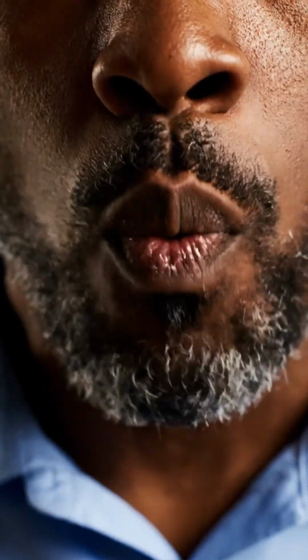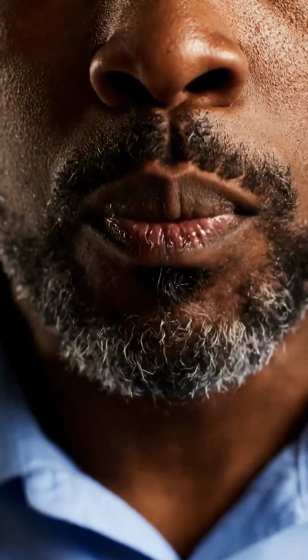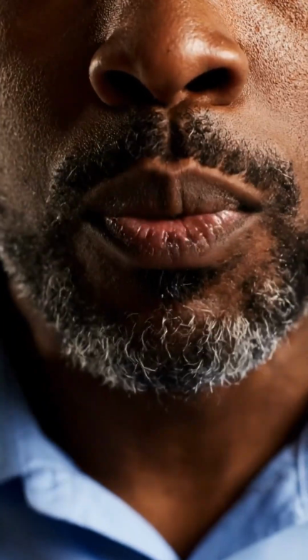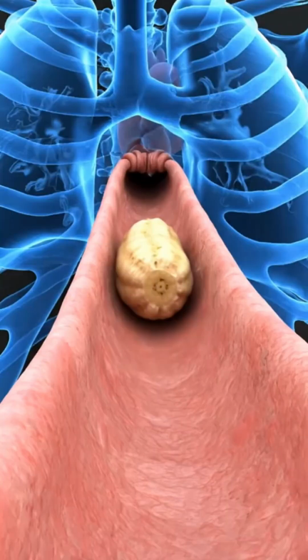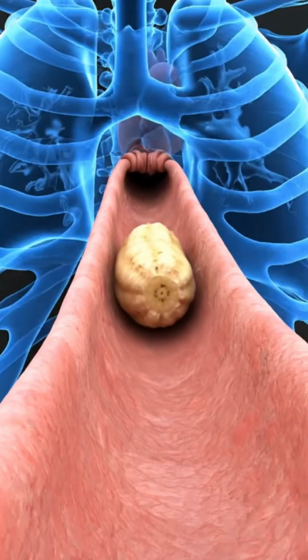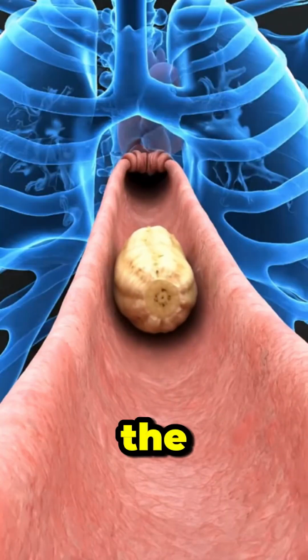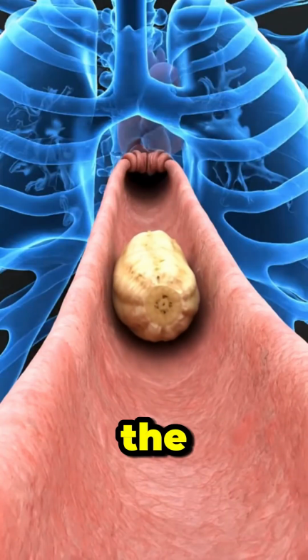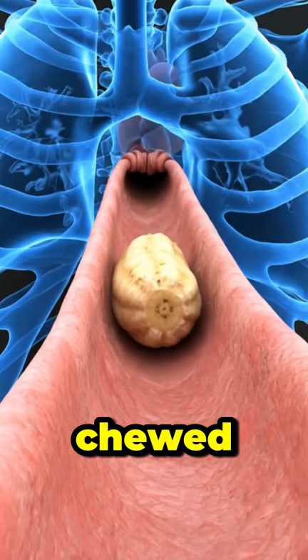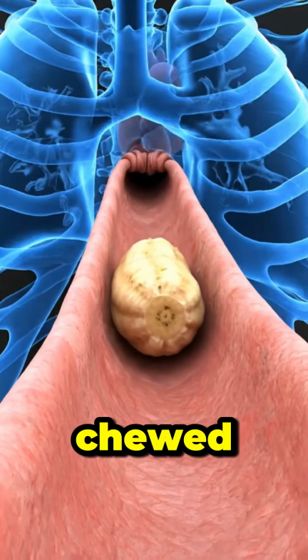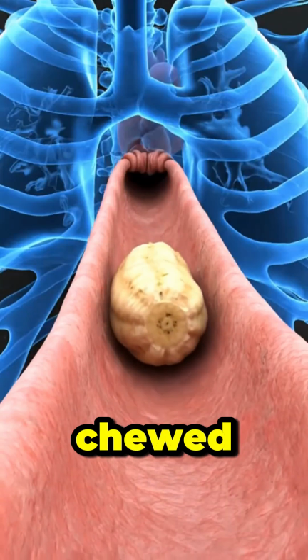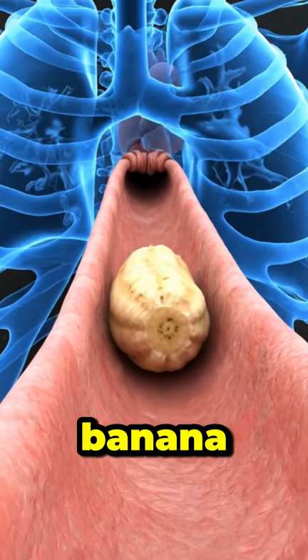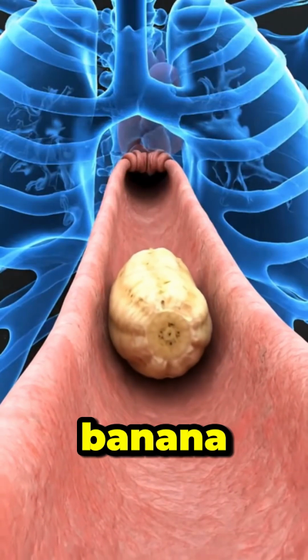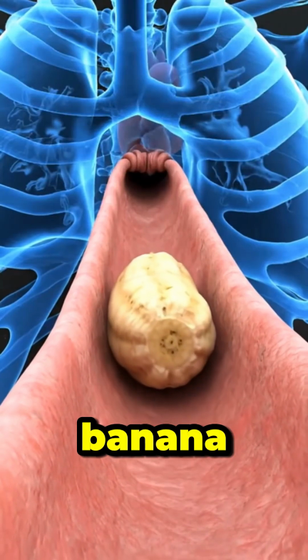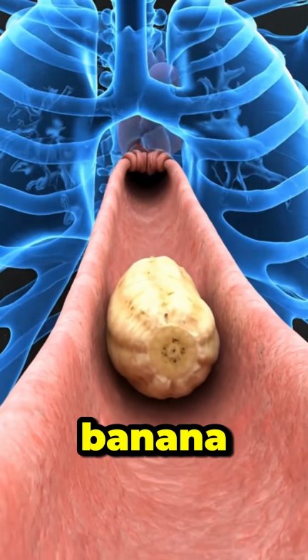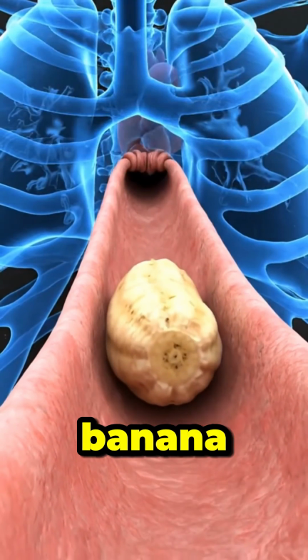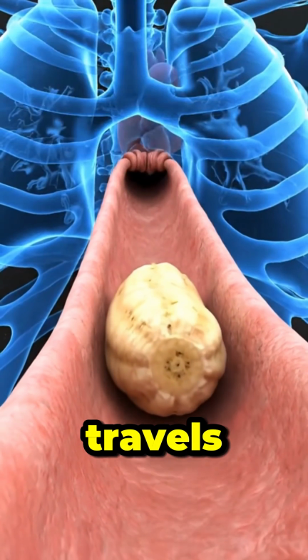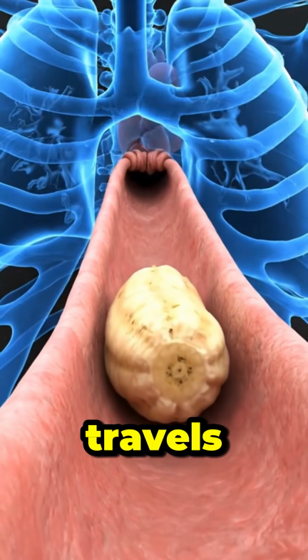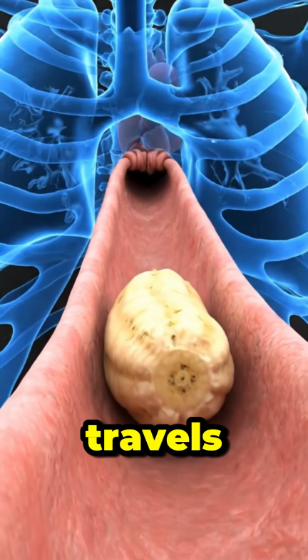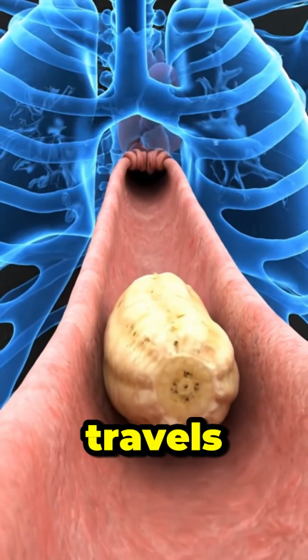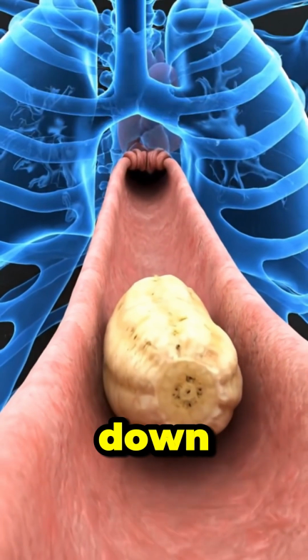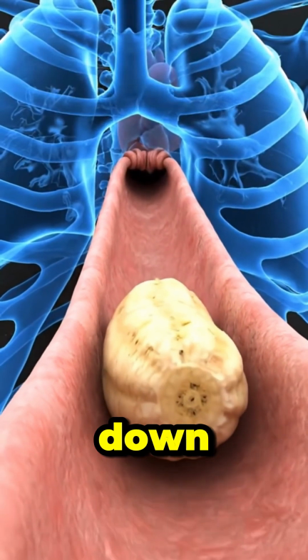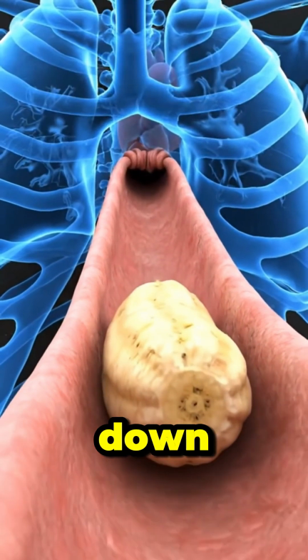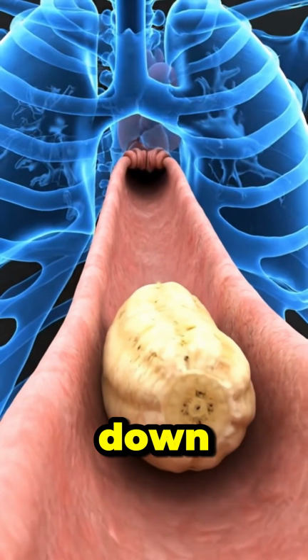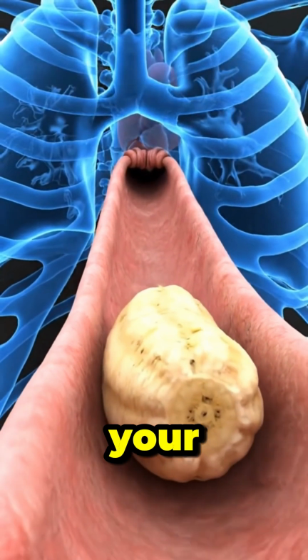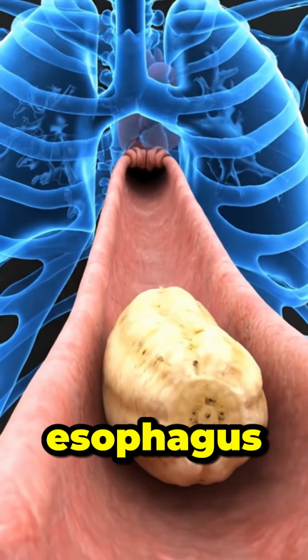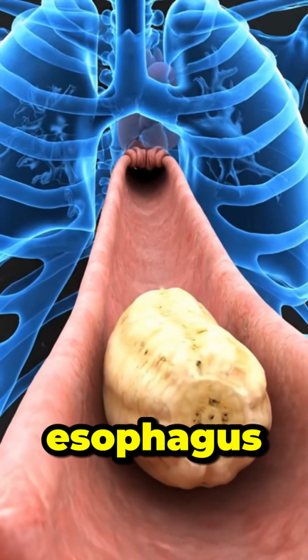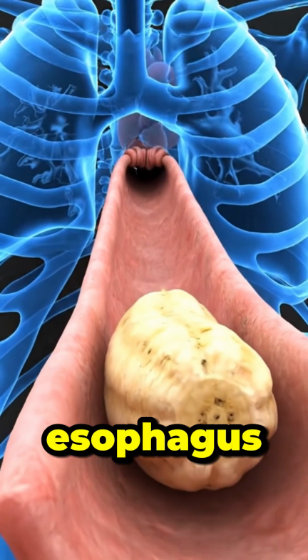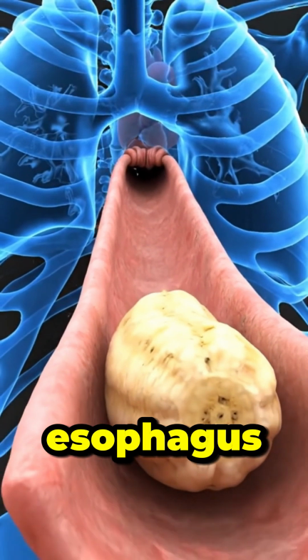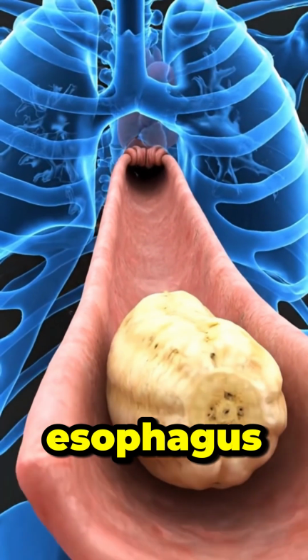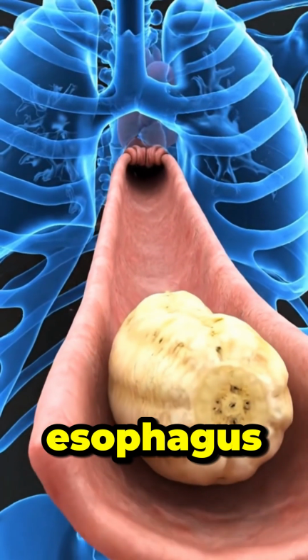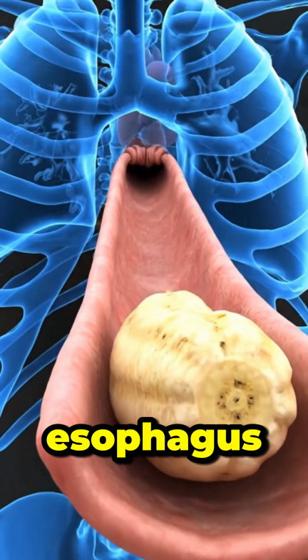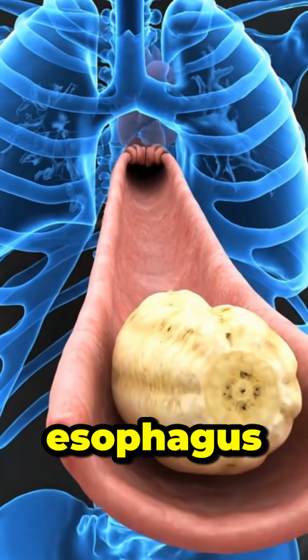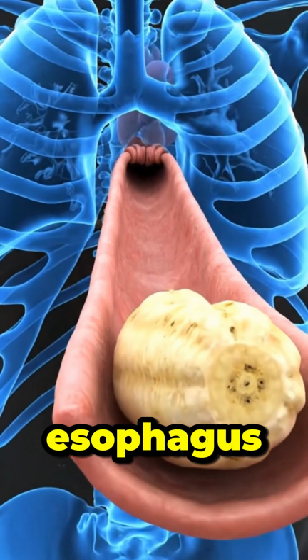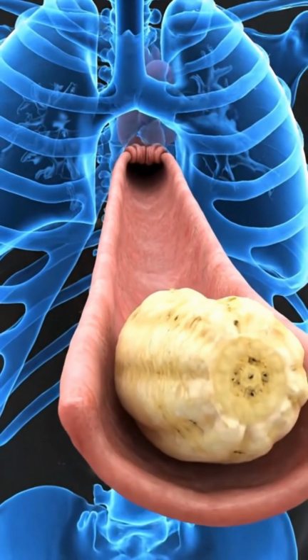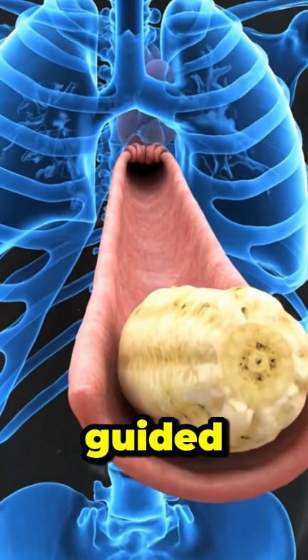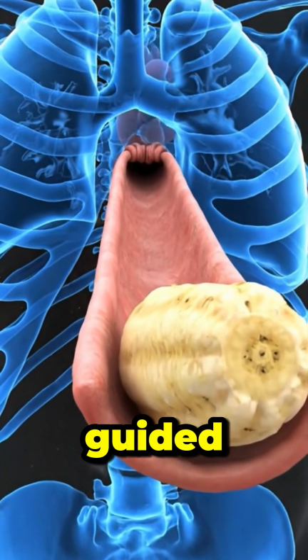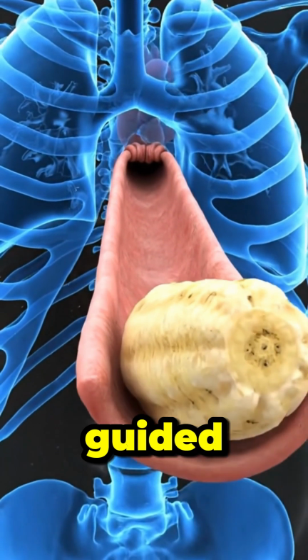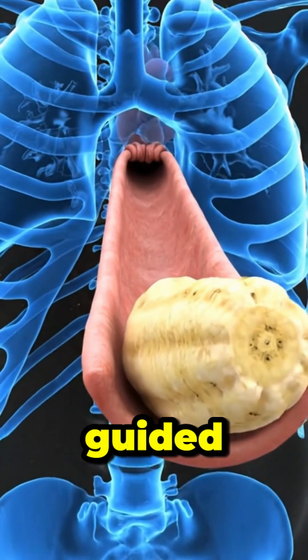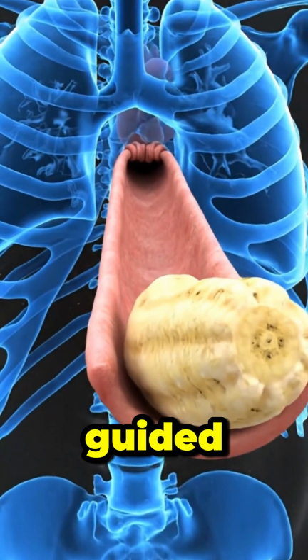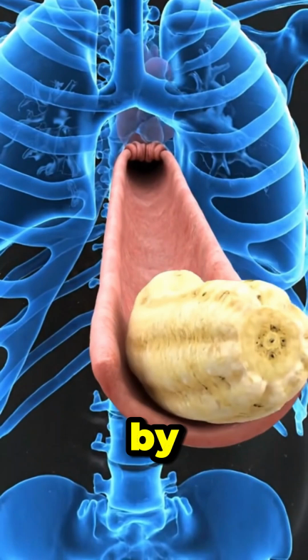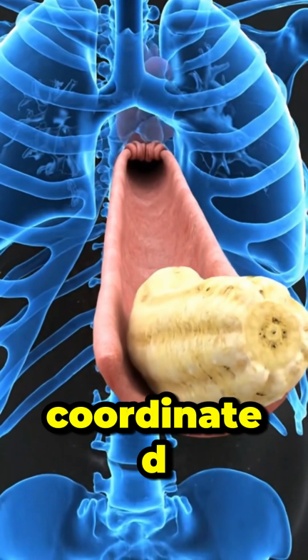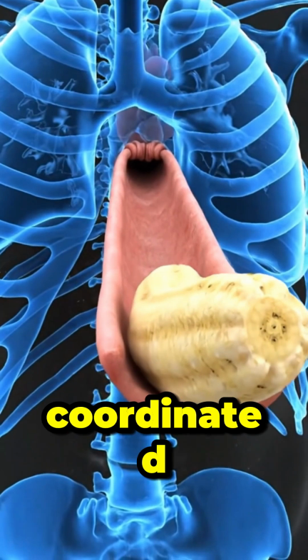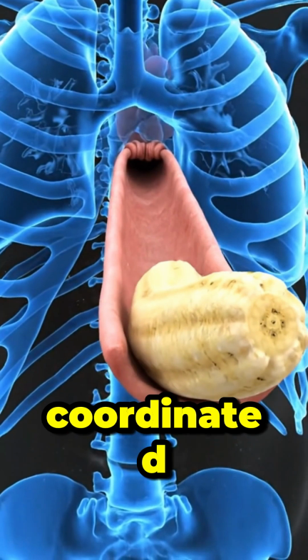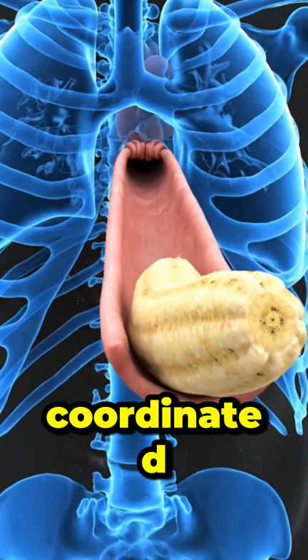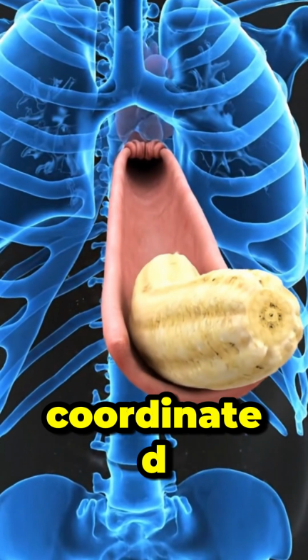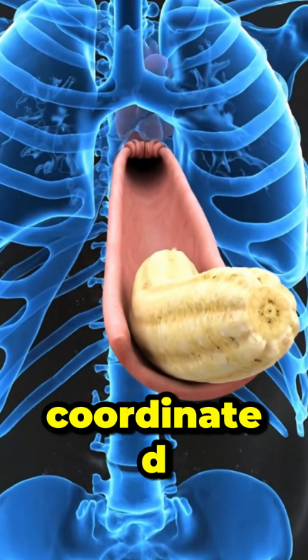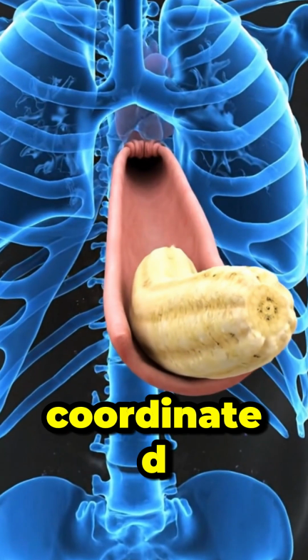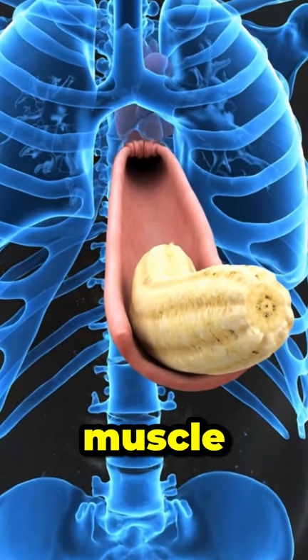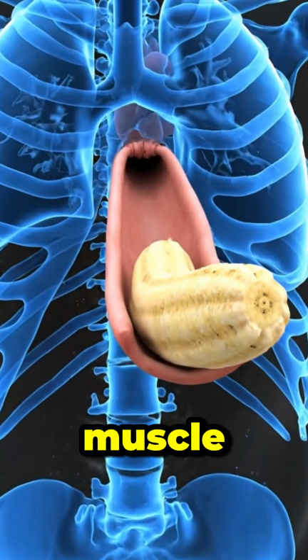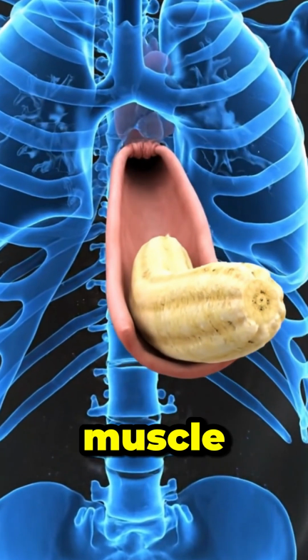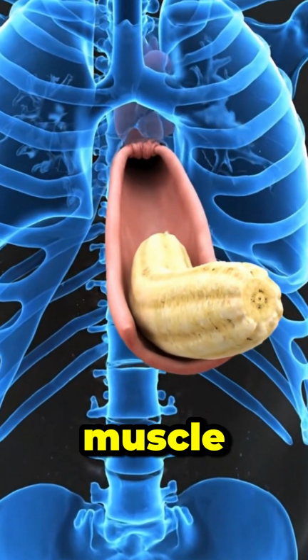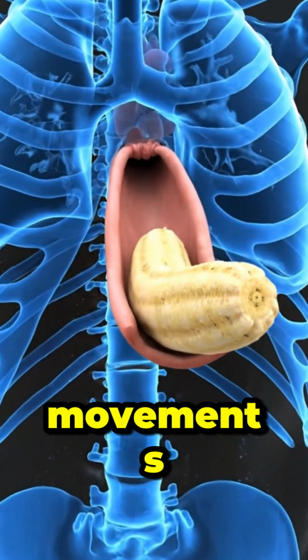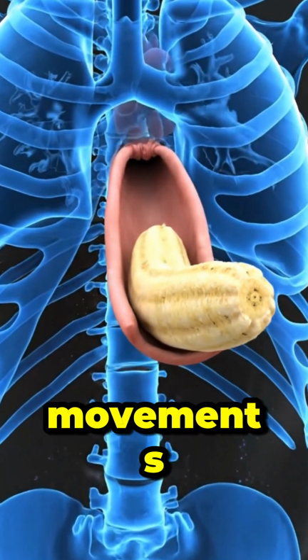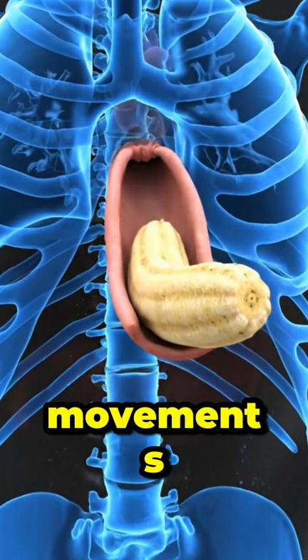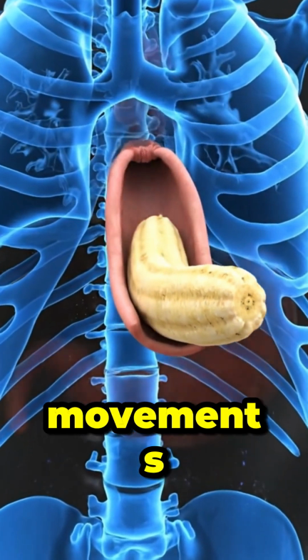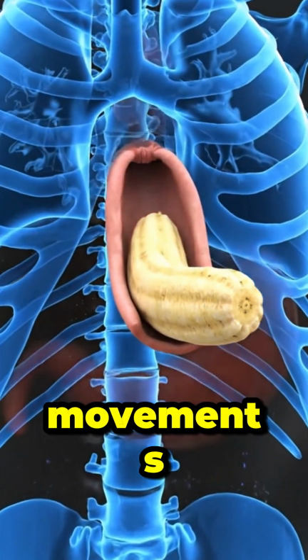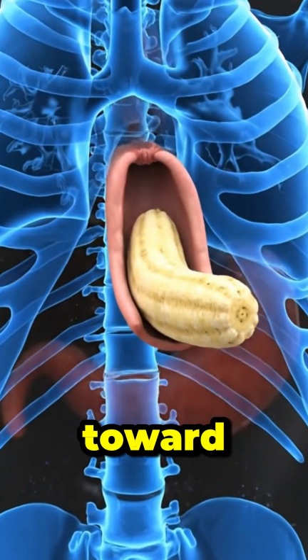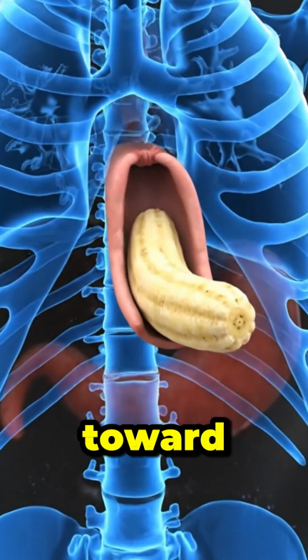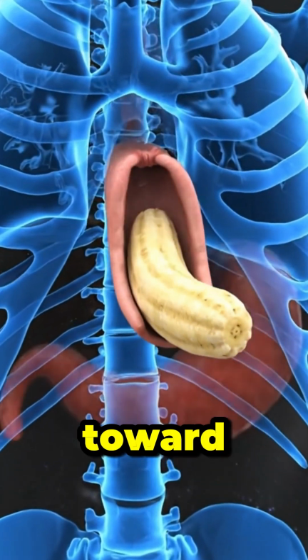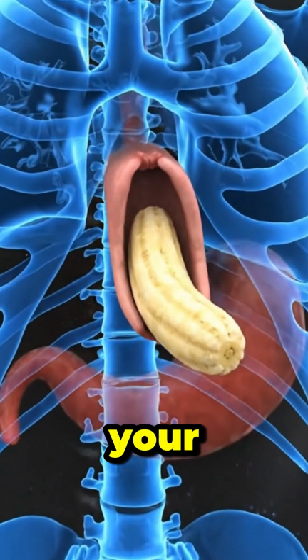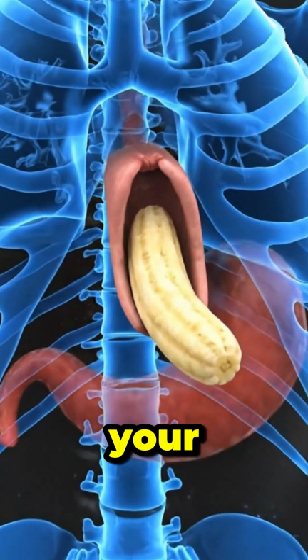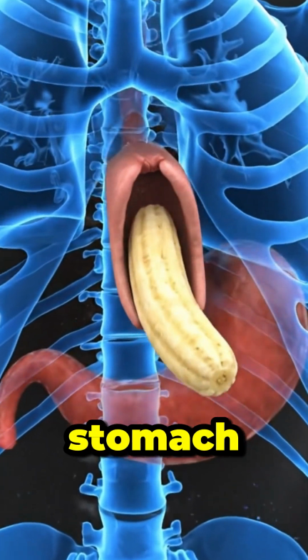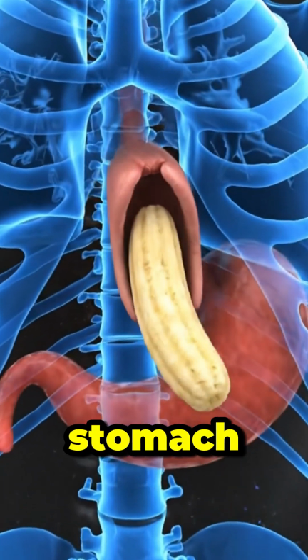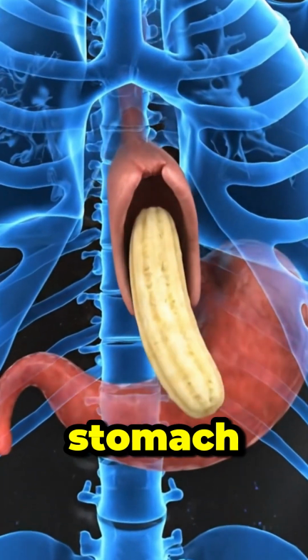The chewed banana travels down your esophagus, guided by coordinated muscle movements toward your stomach.